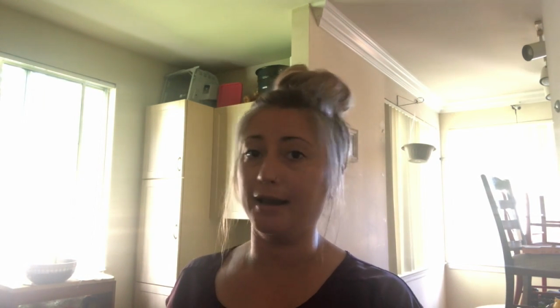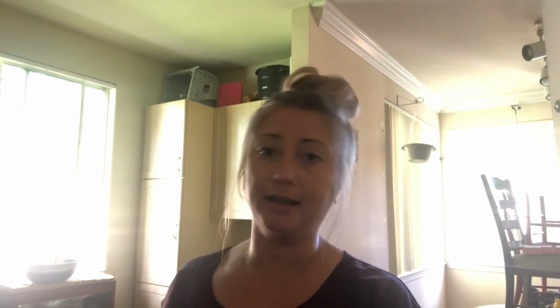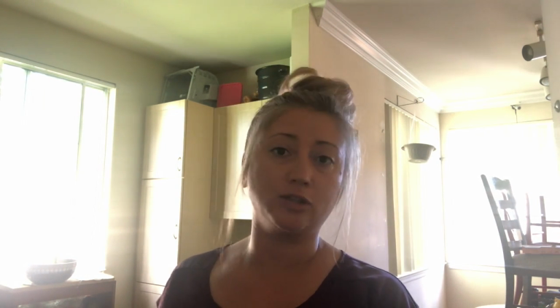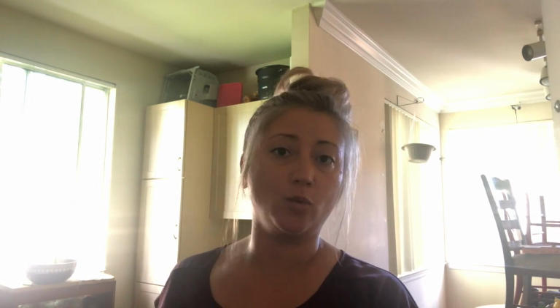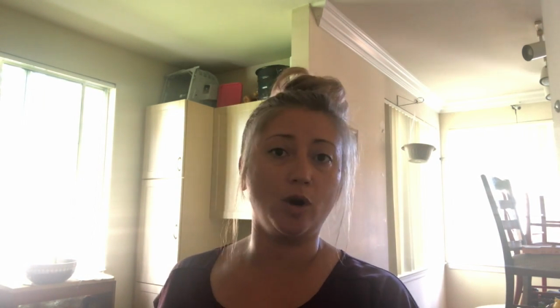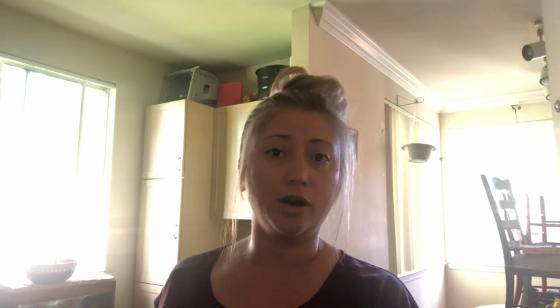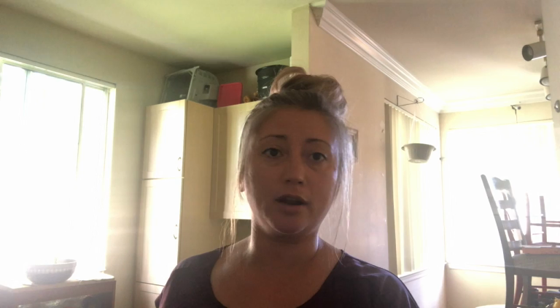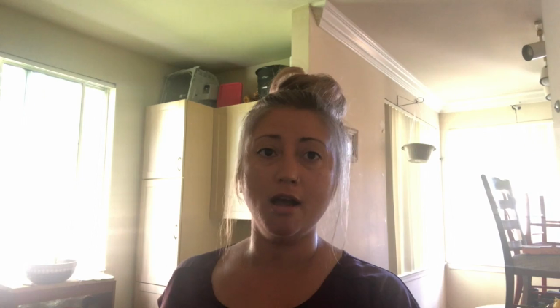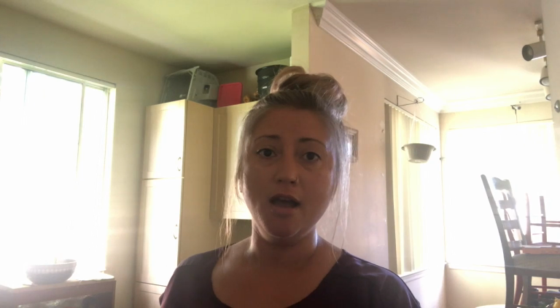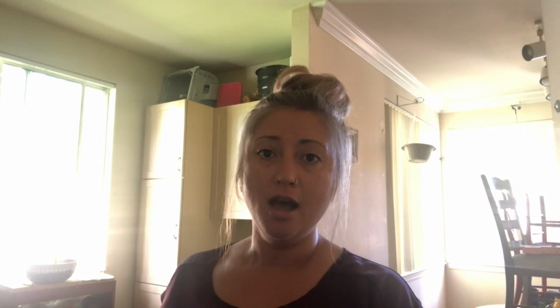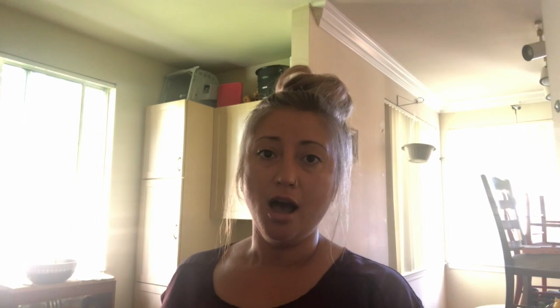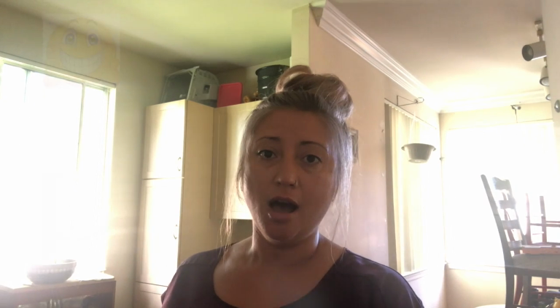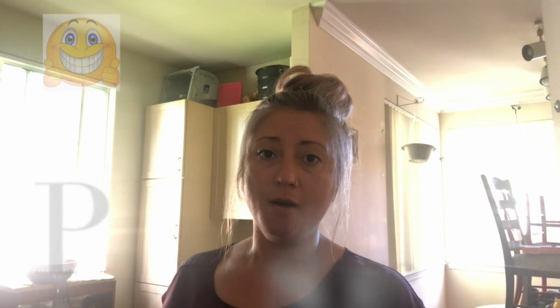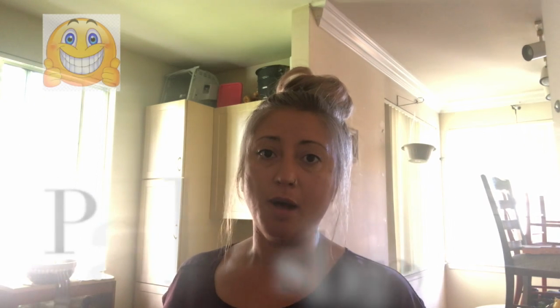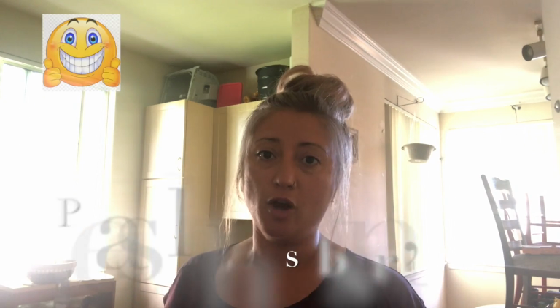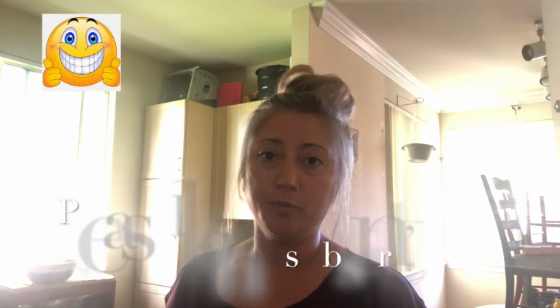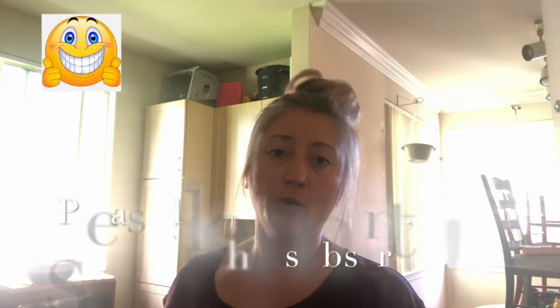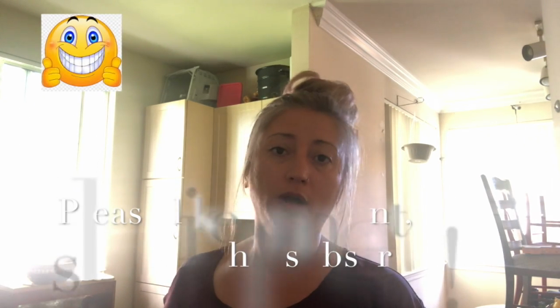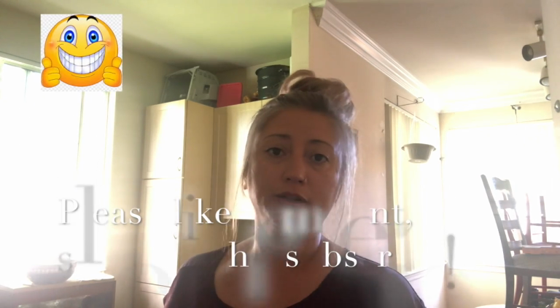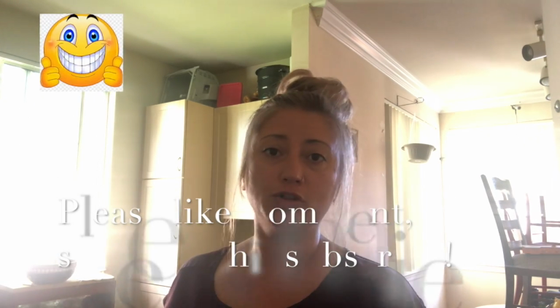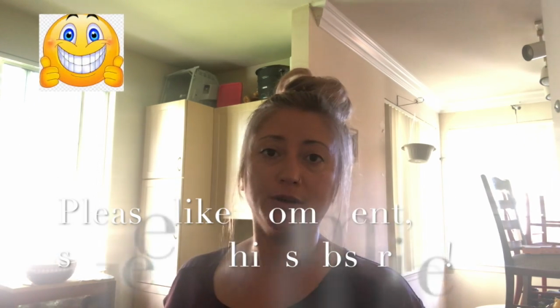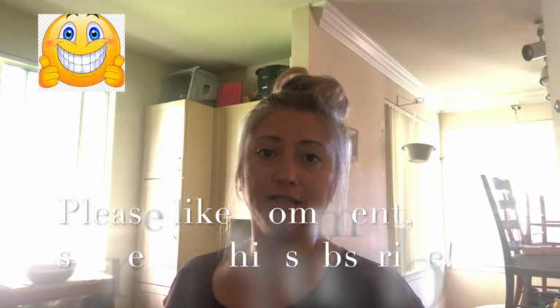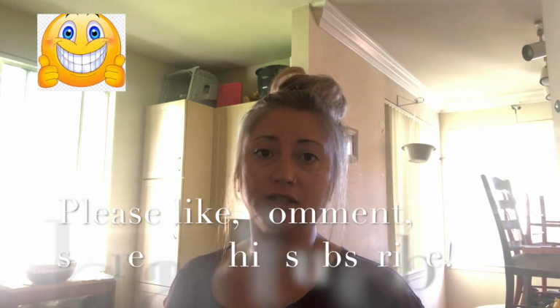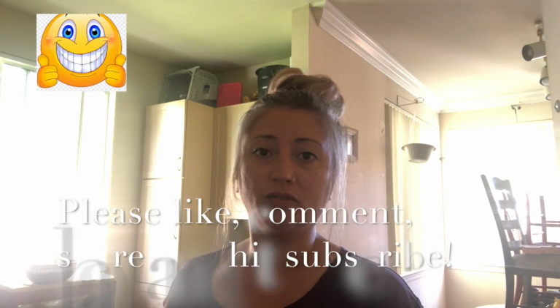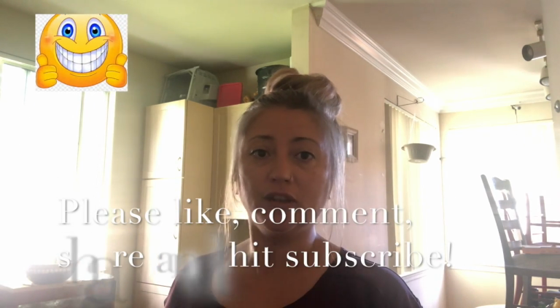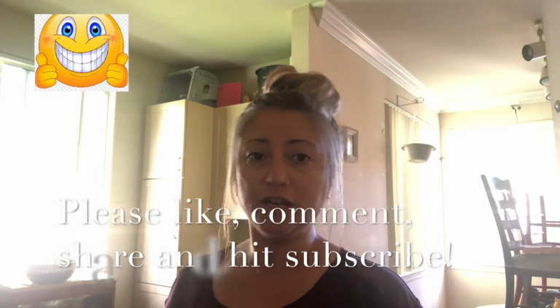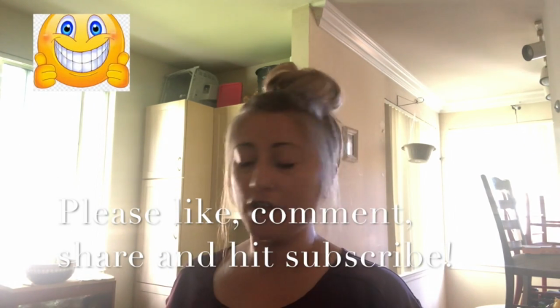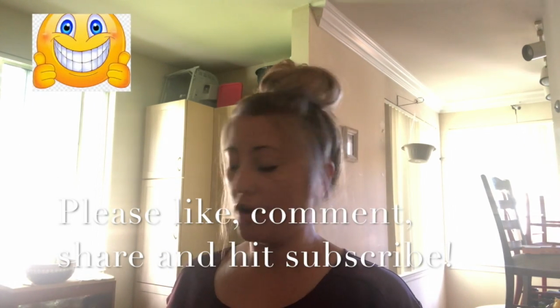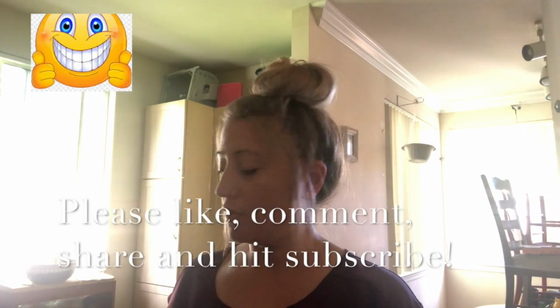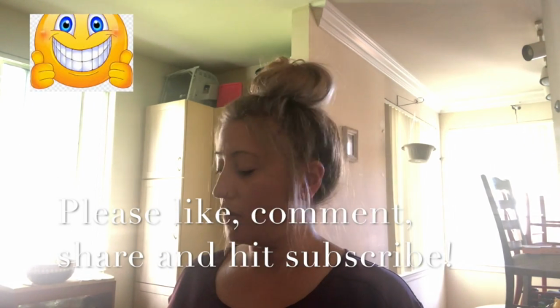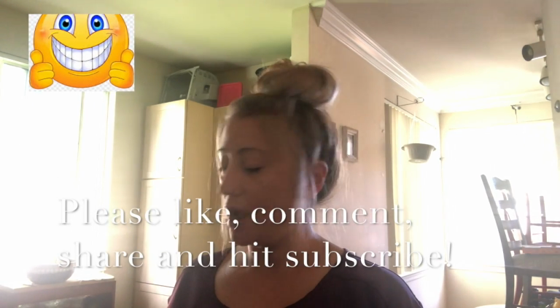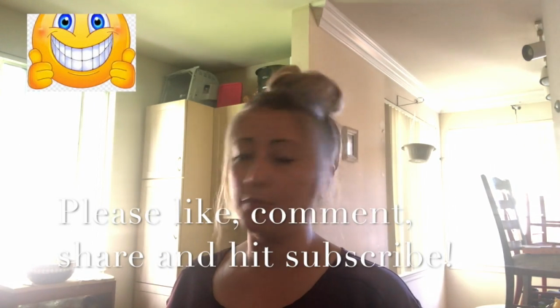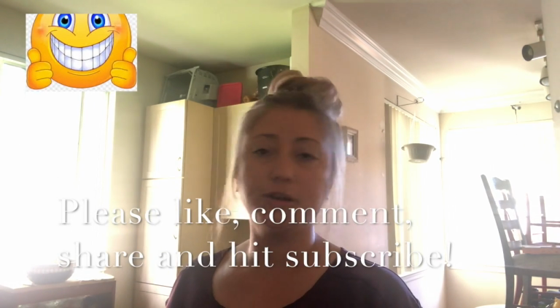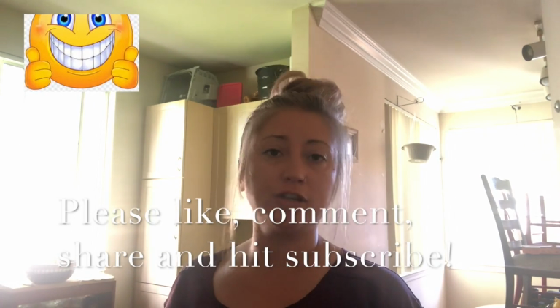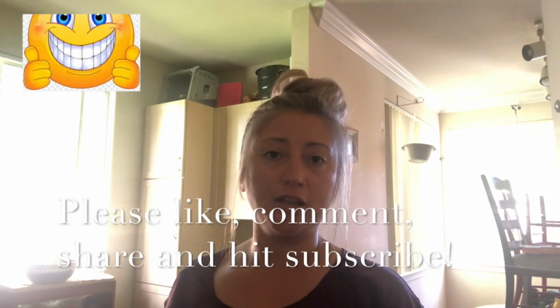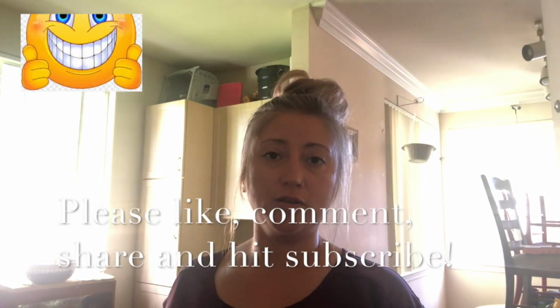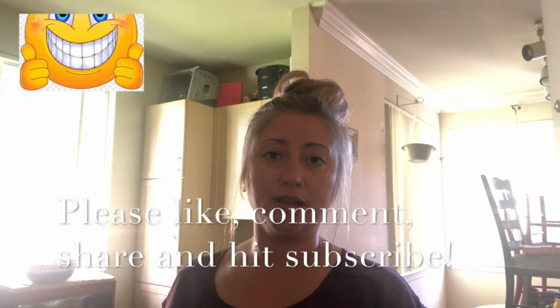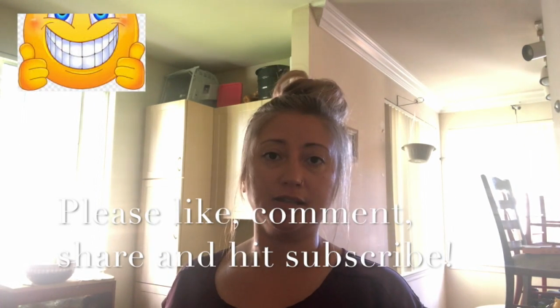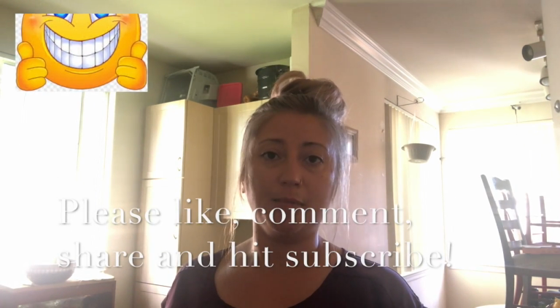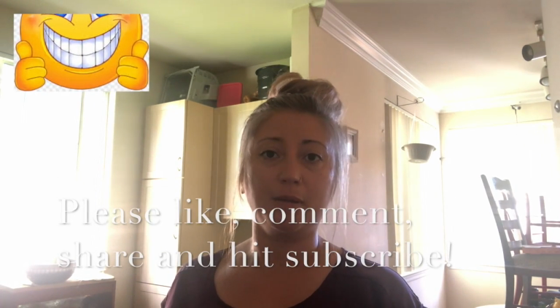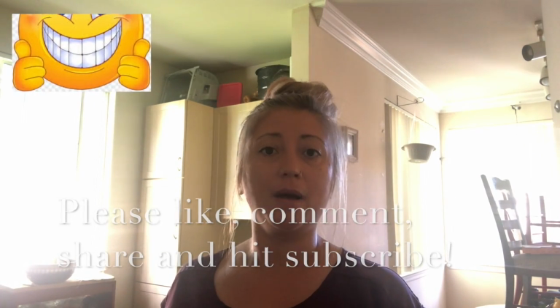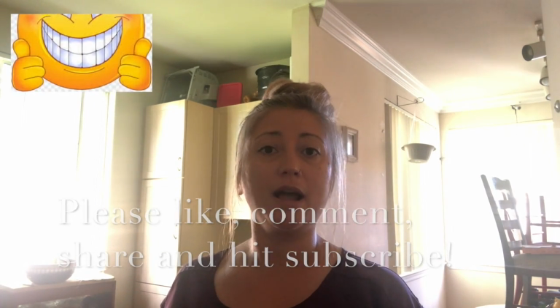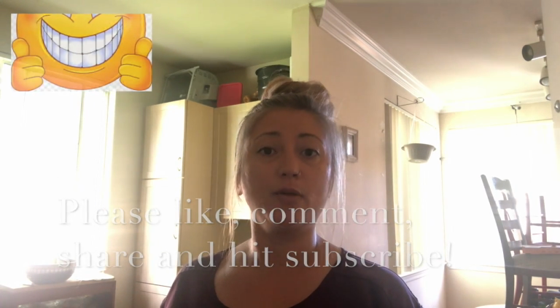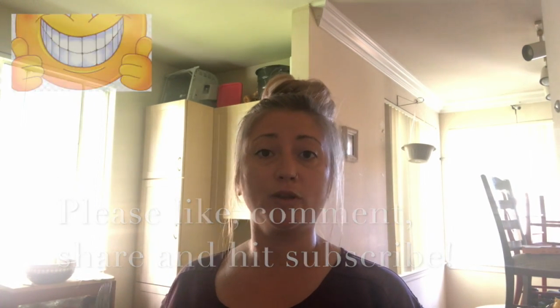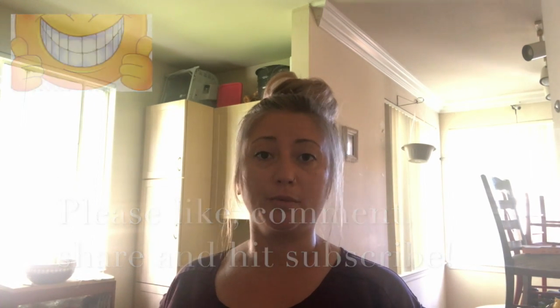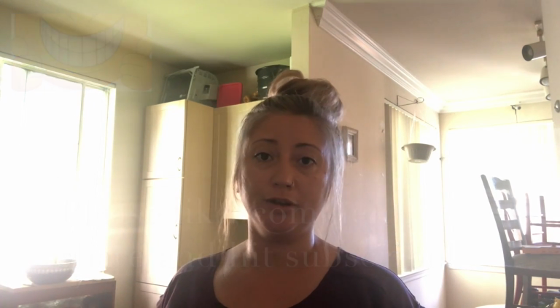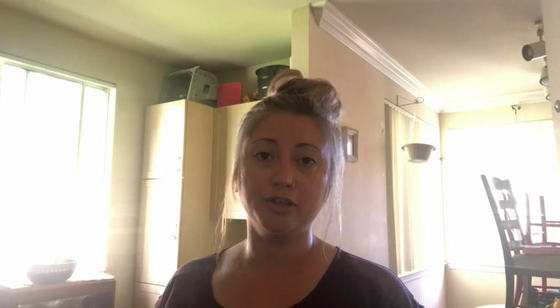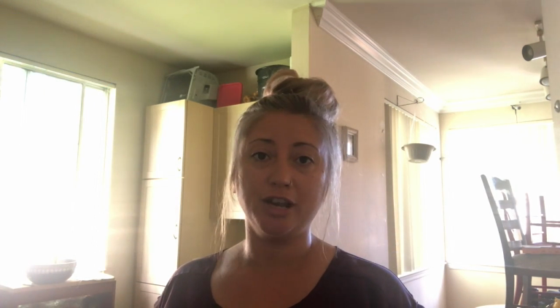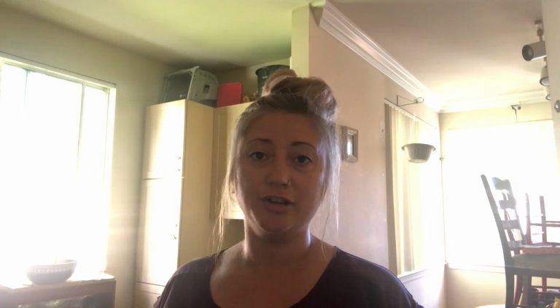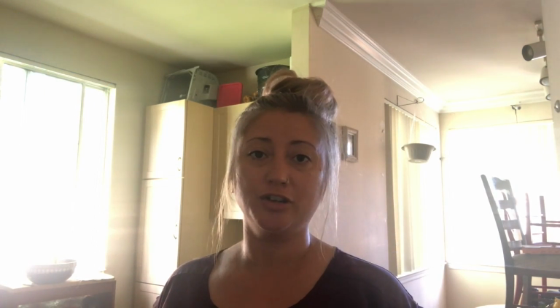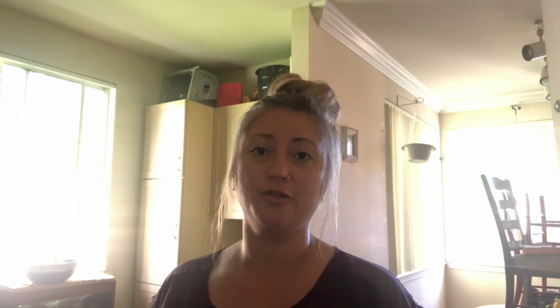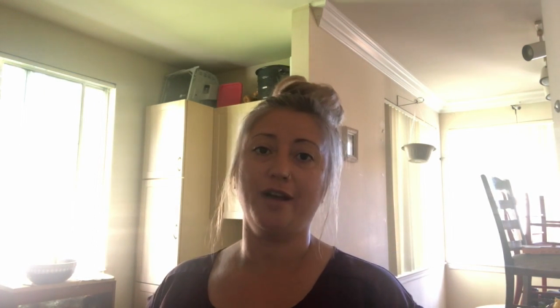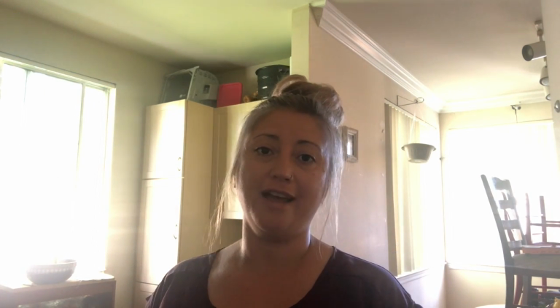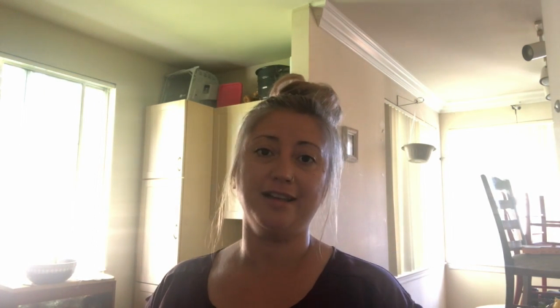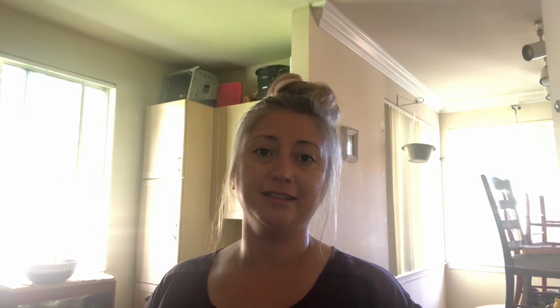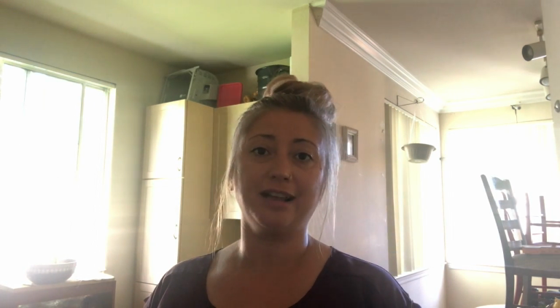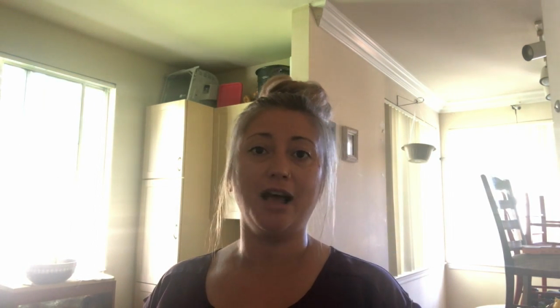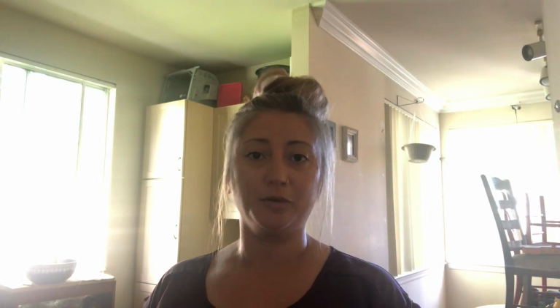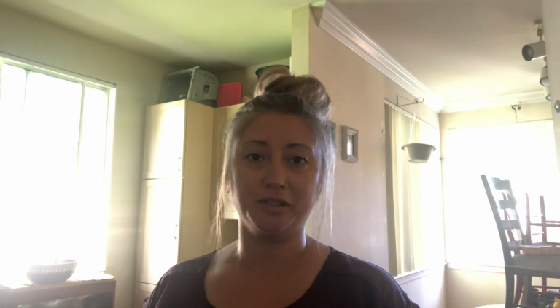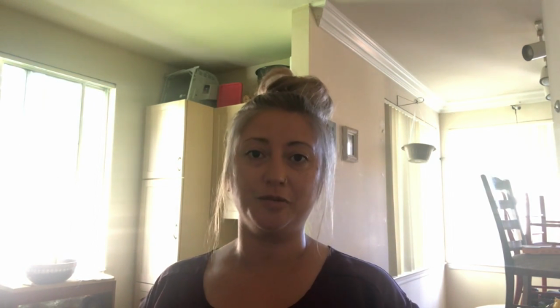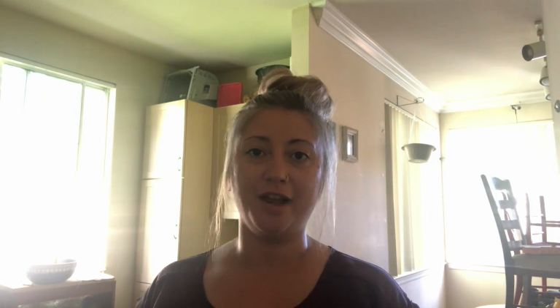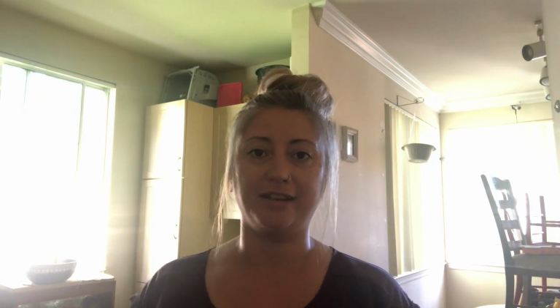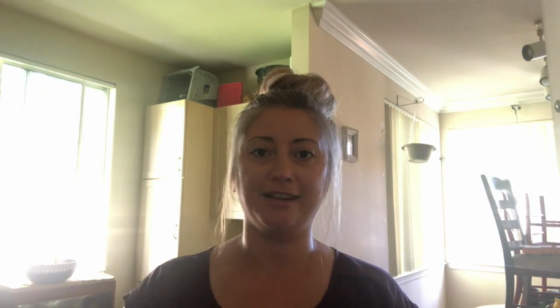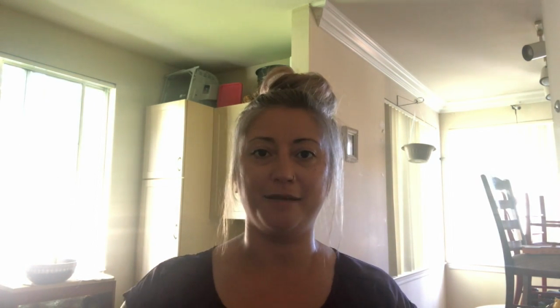I'm going to pack it up, I gotta get to work. I hope you all enjoyed this video. I appreciate you guys stopping by. We appreciate you and I will see you next time.